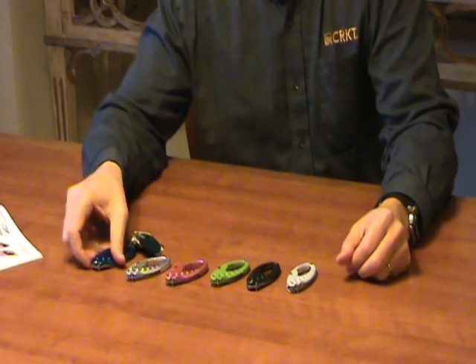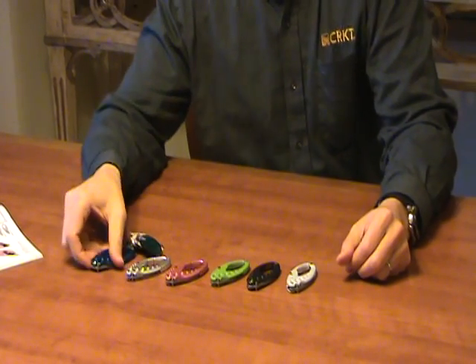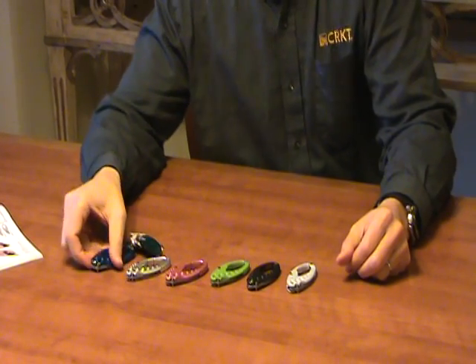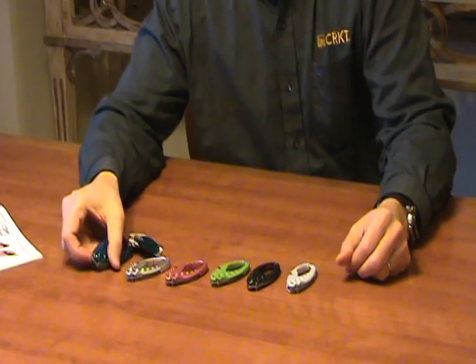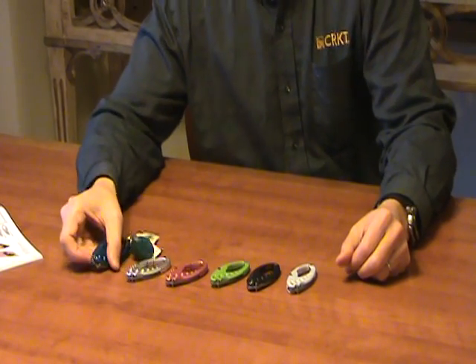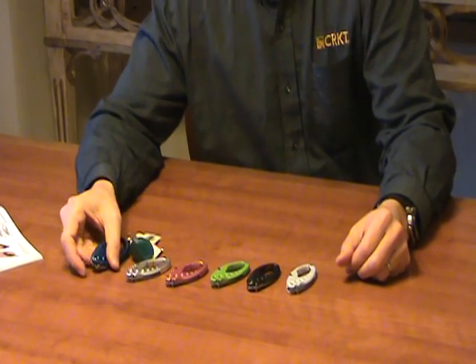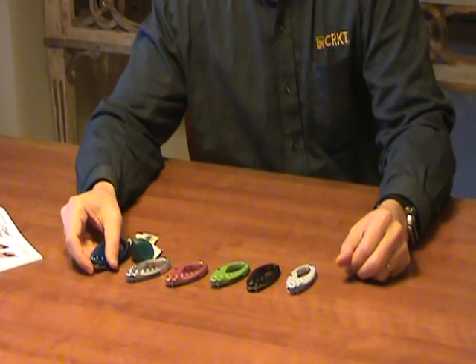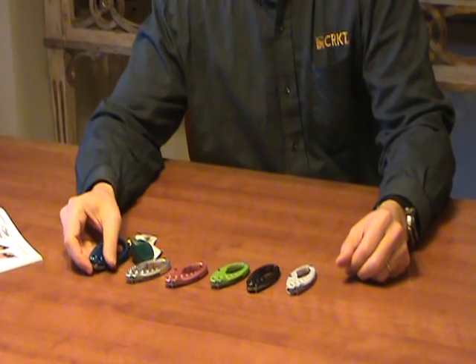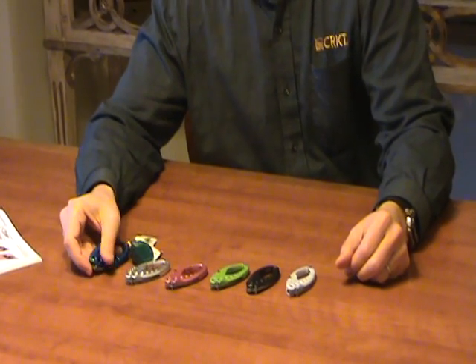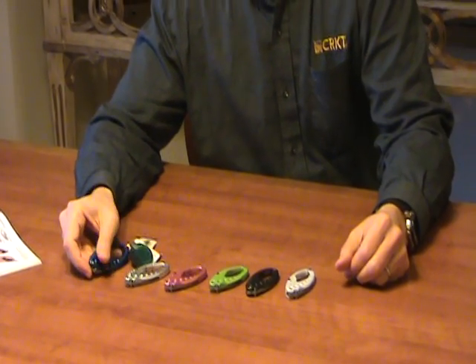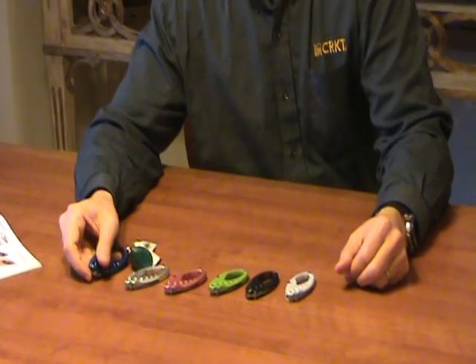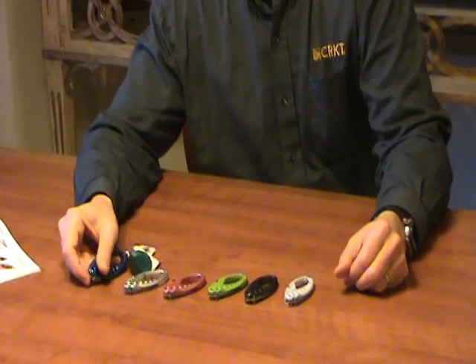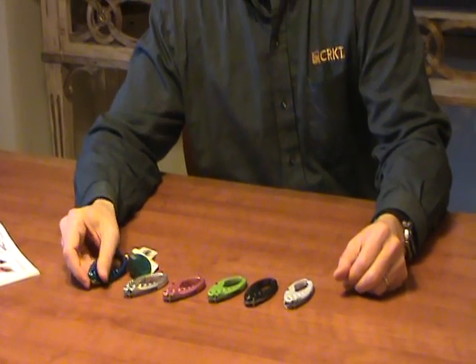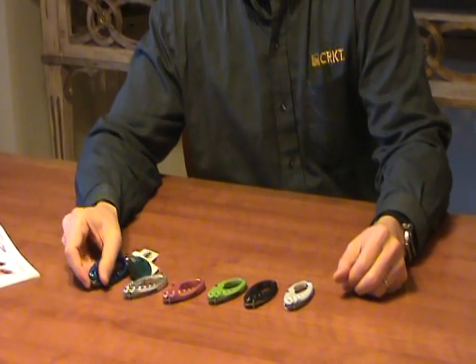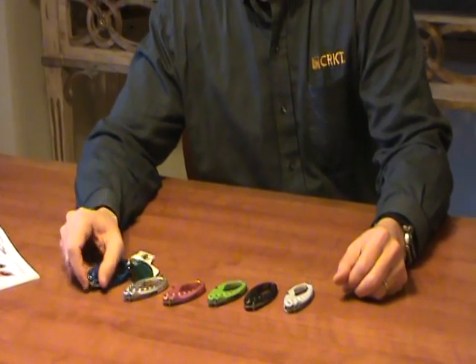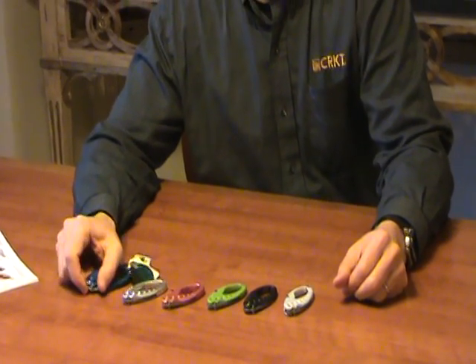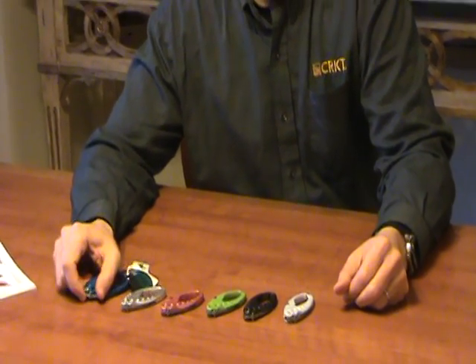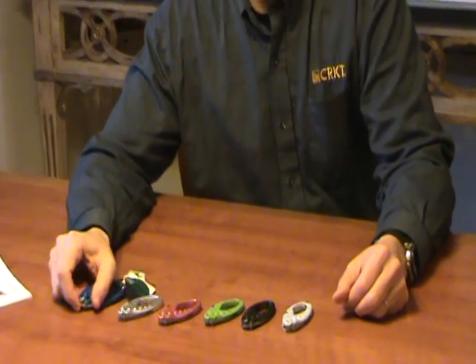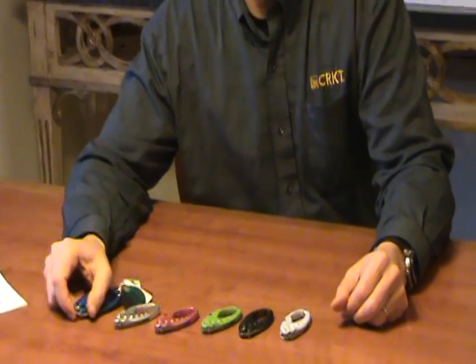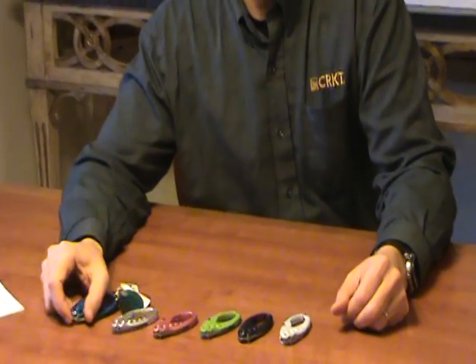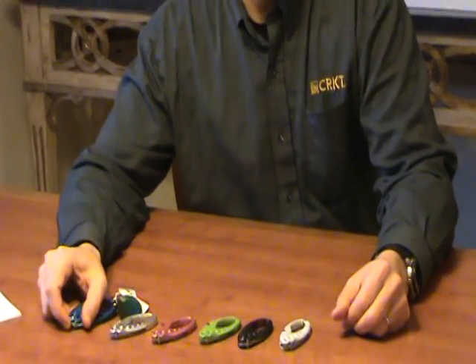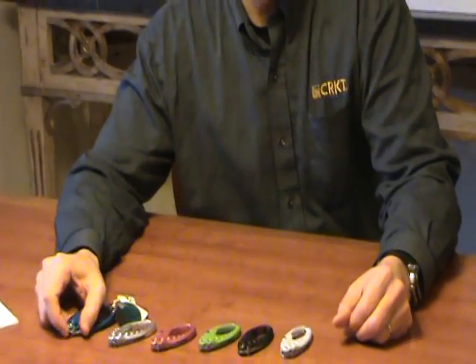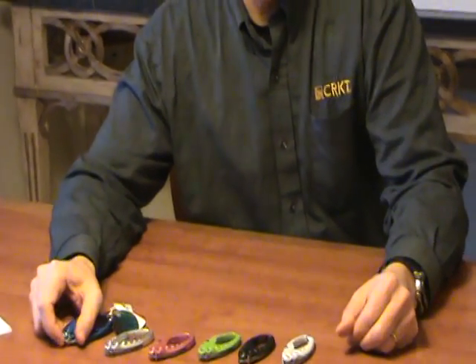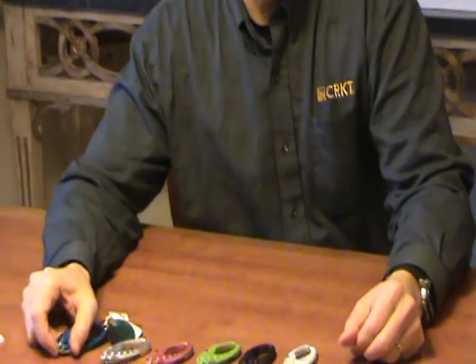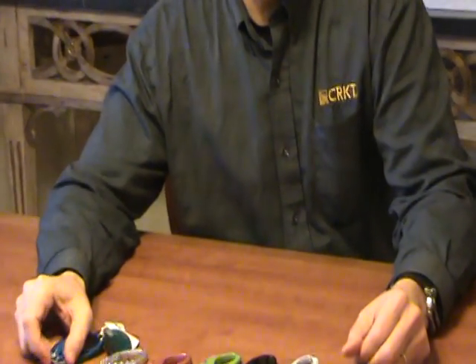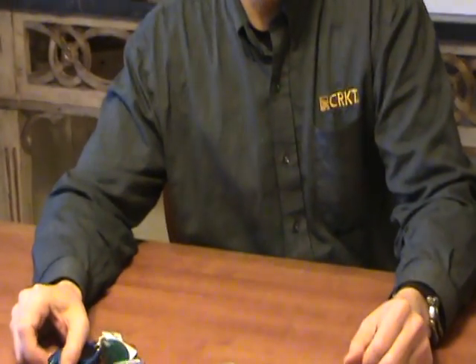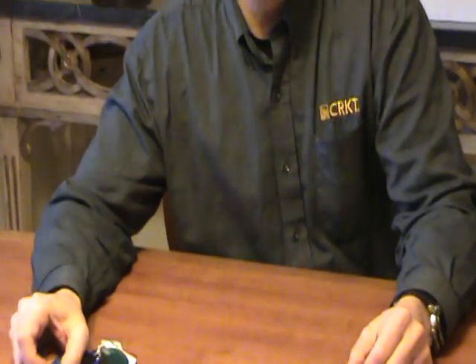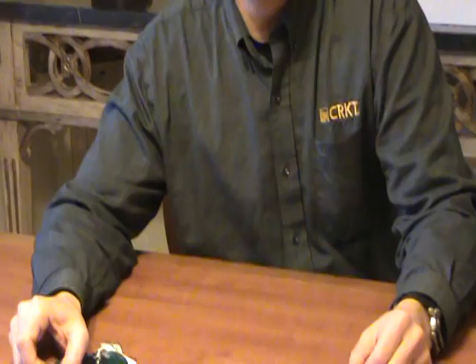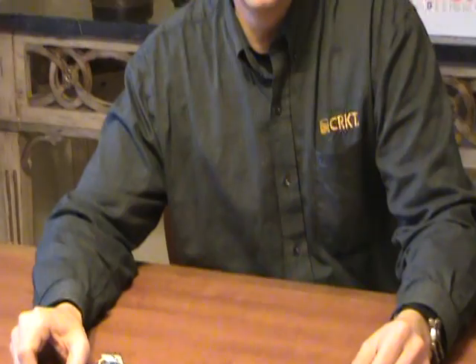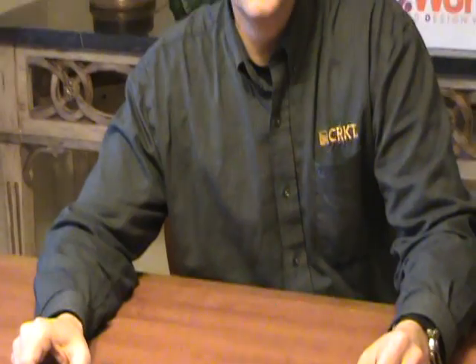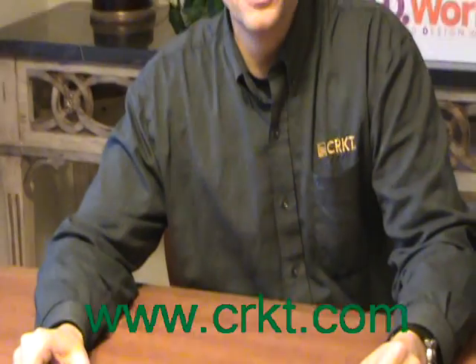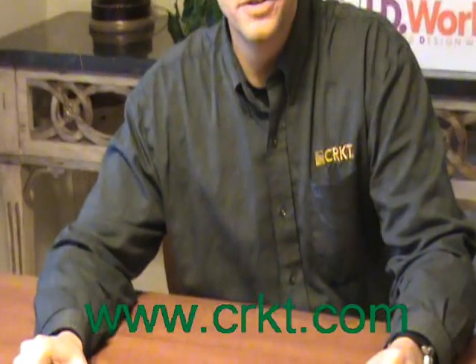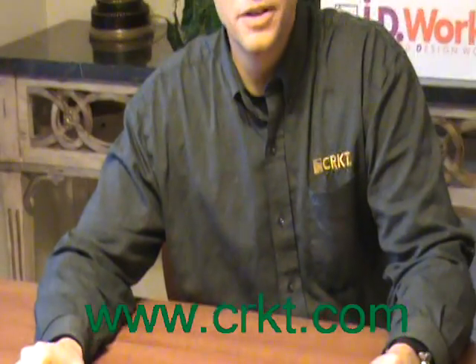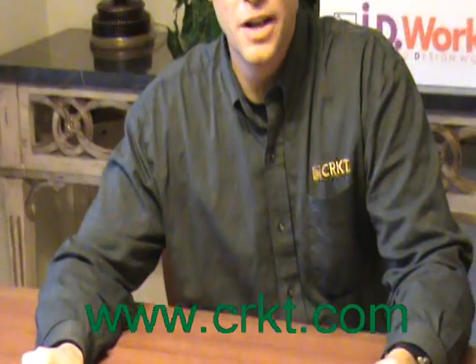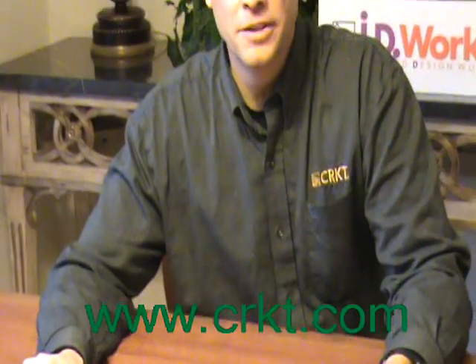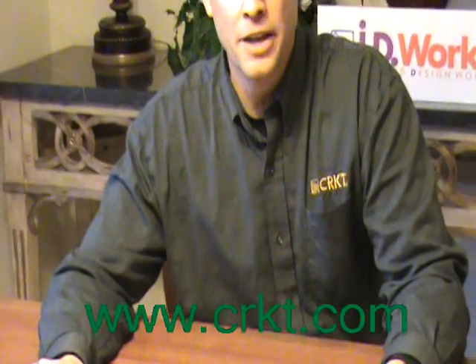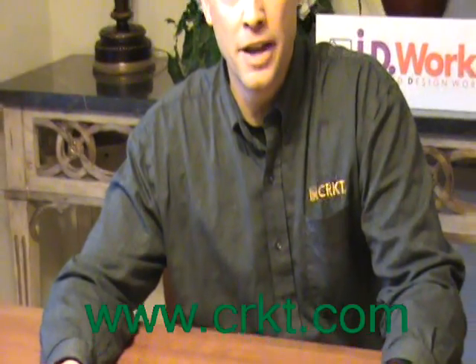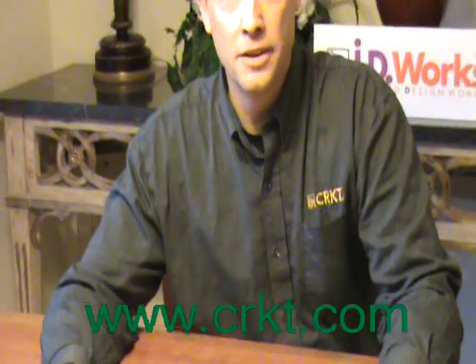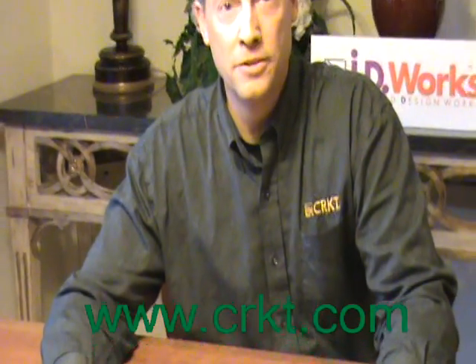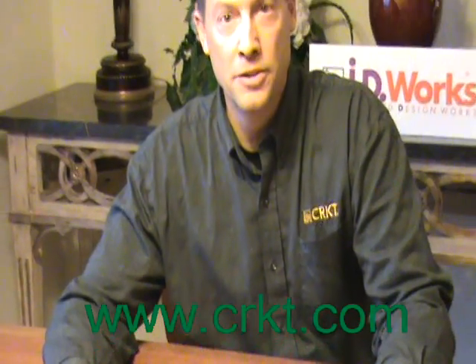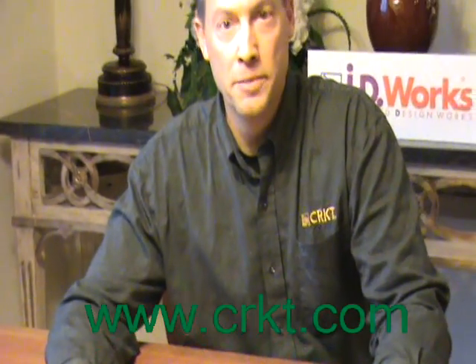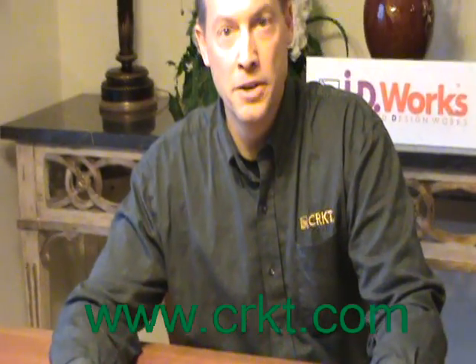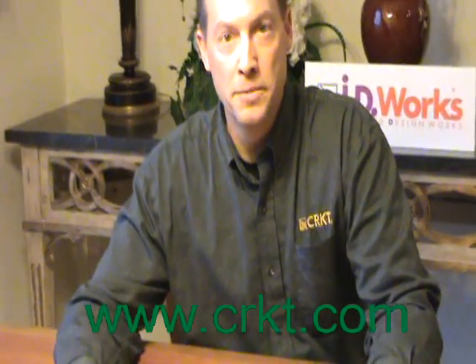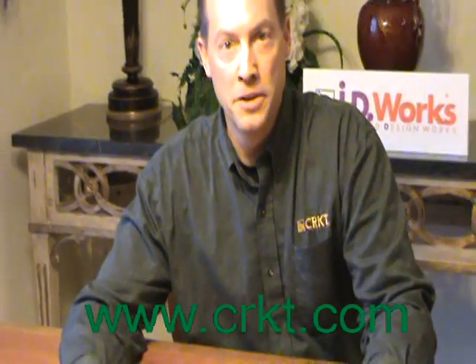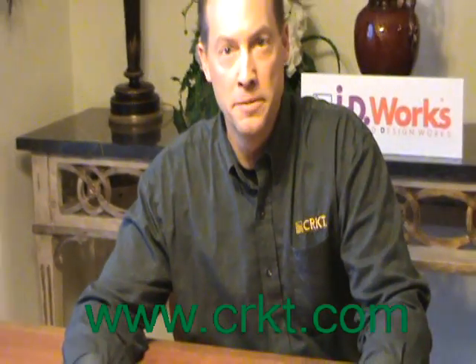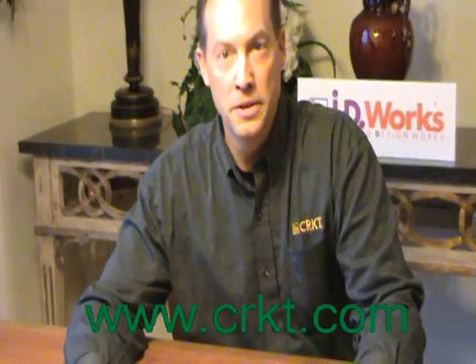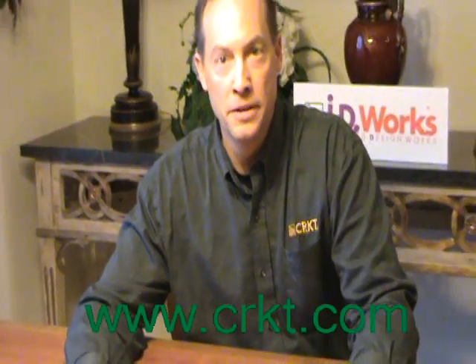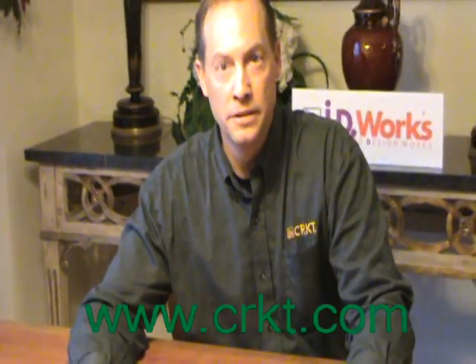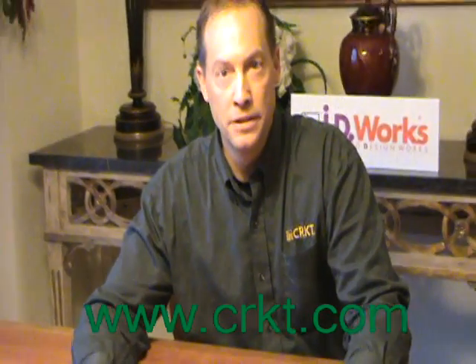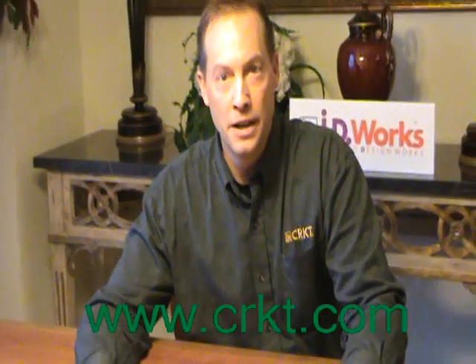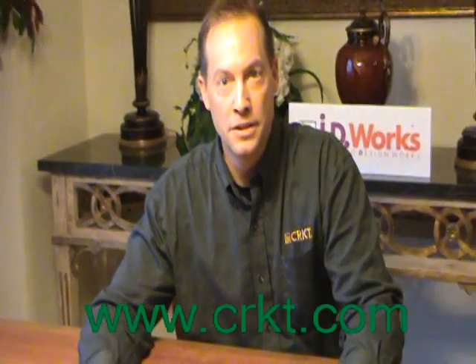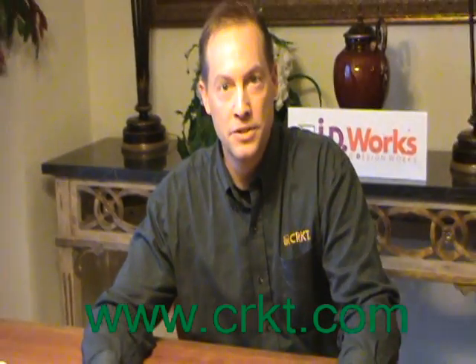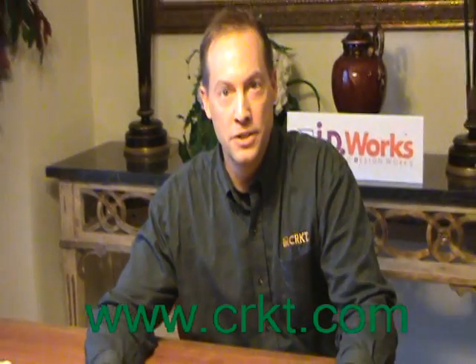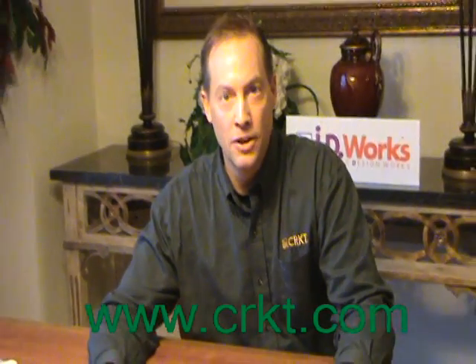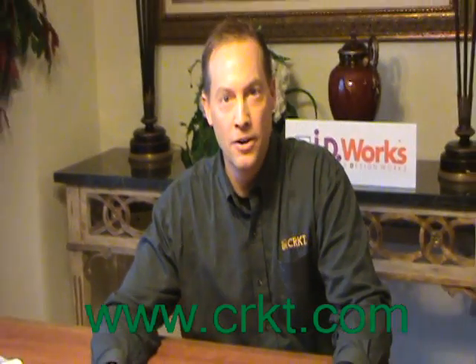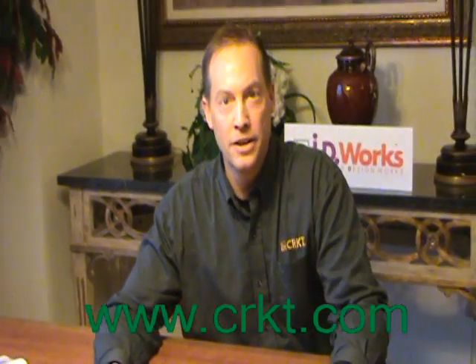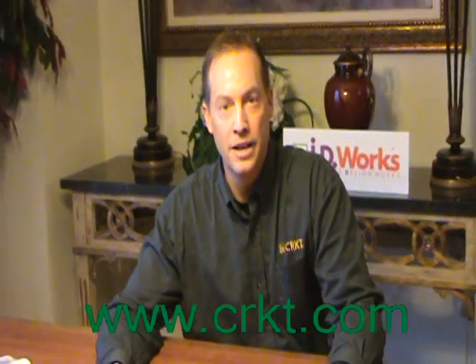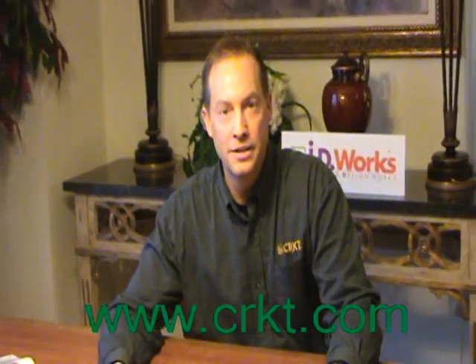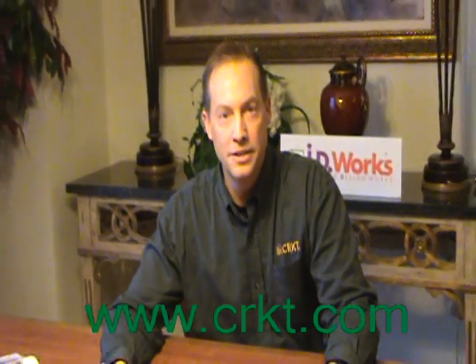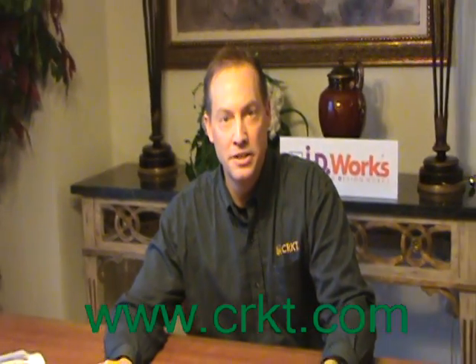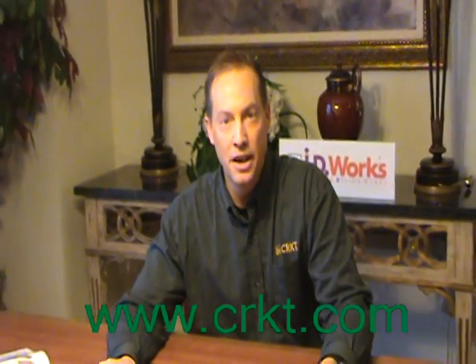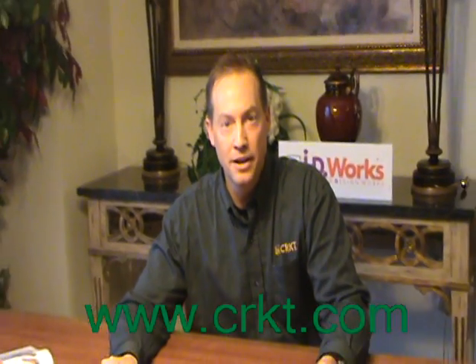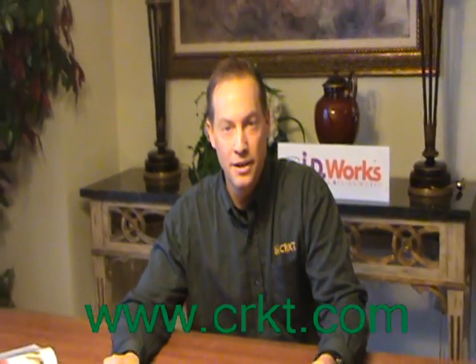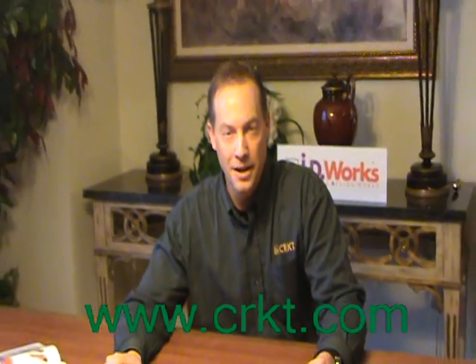That's the story on the LumaBeaner. For more information, contact www.crkt.com.